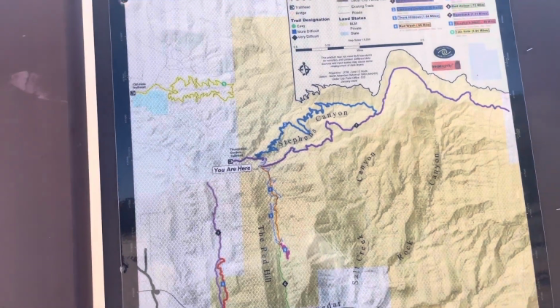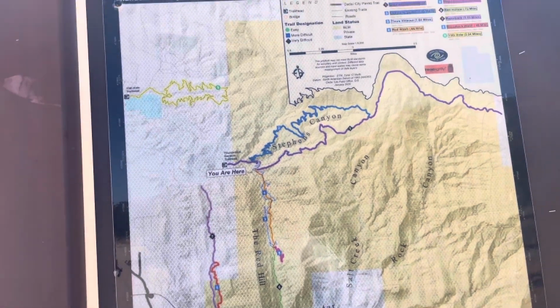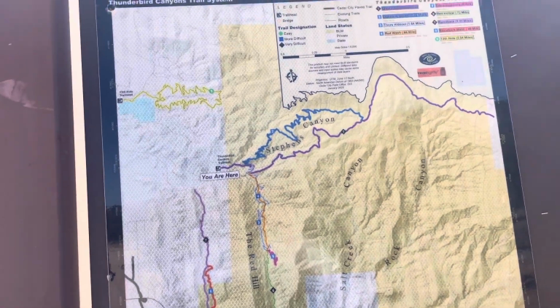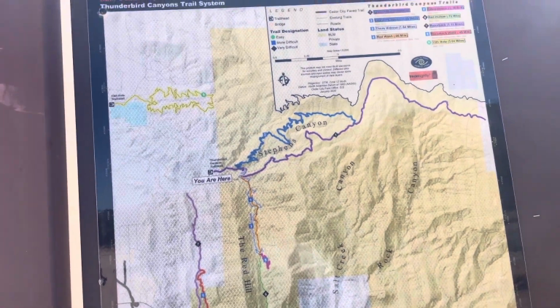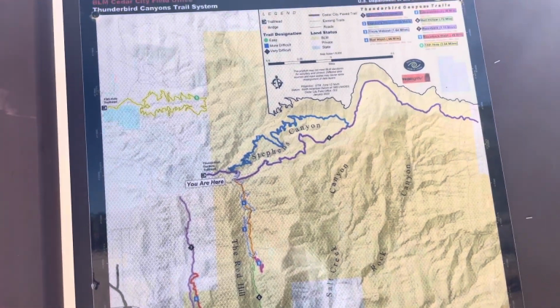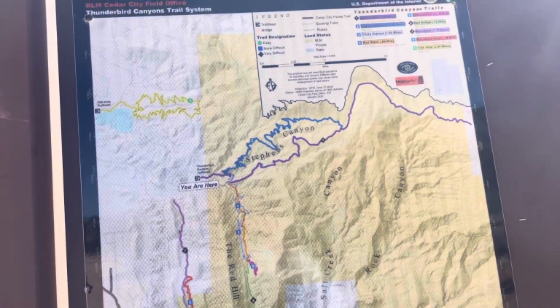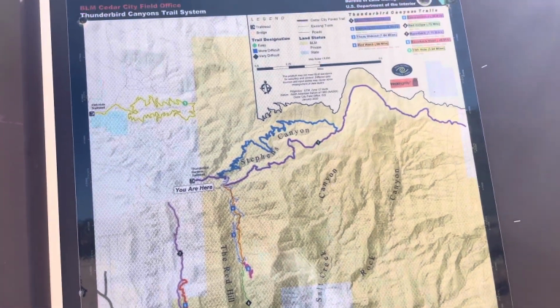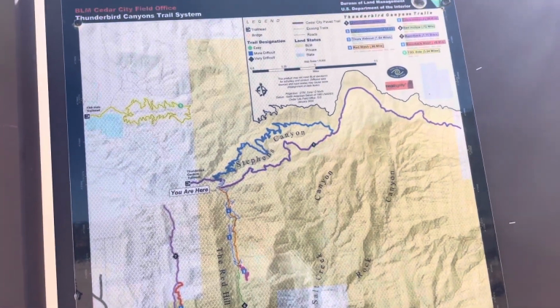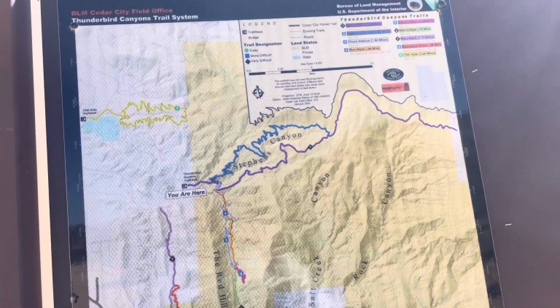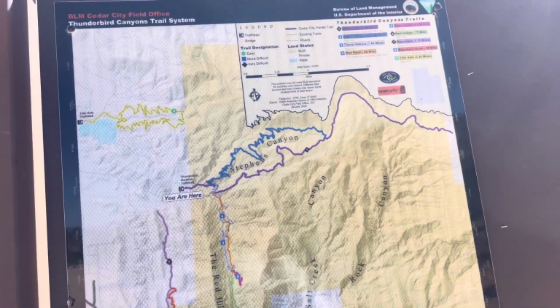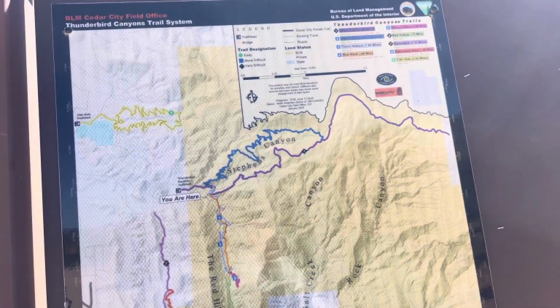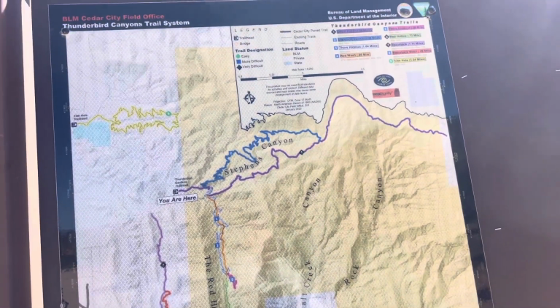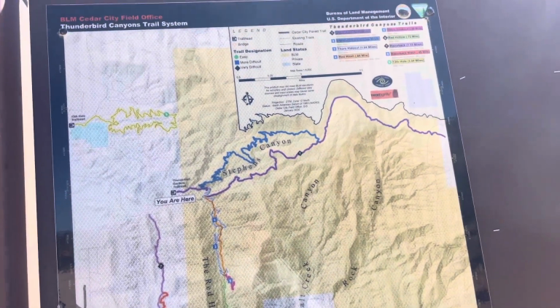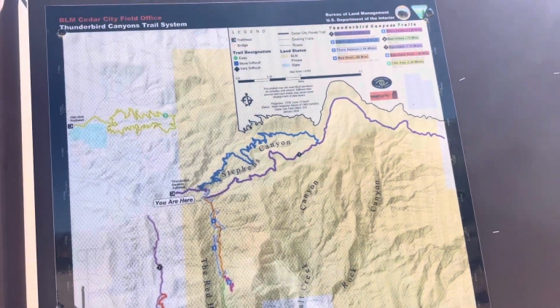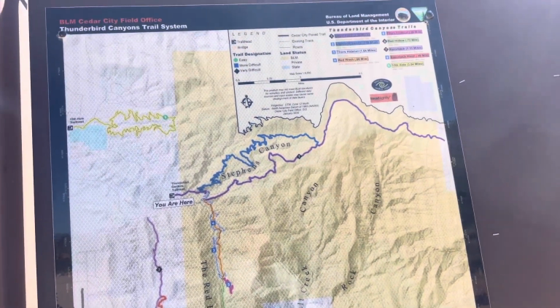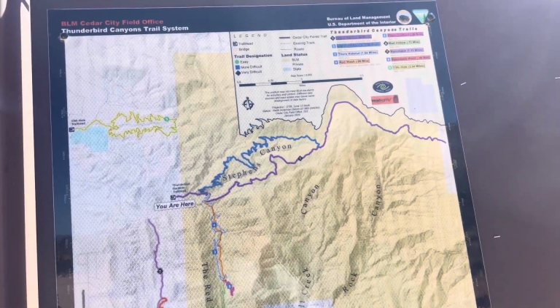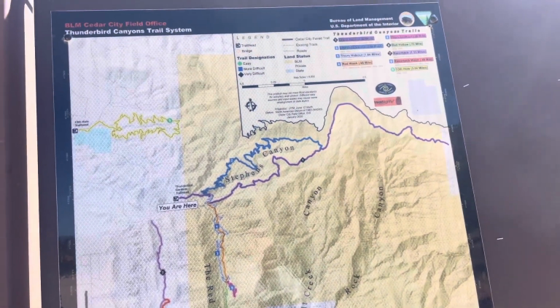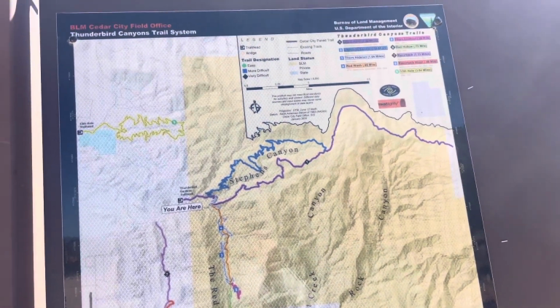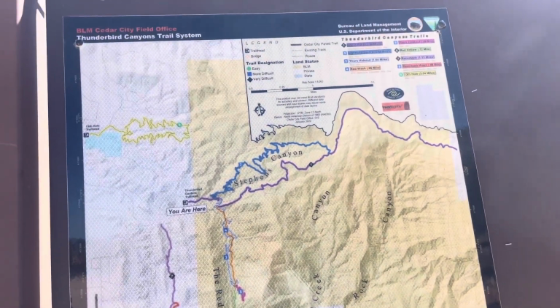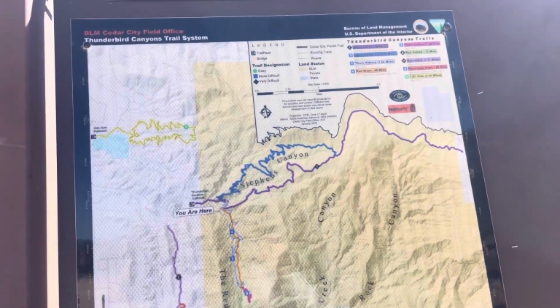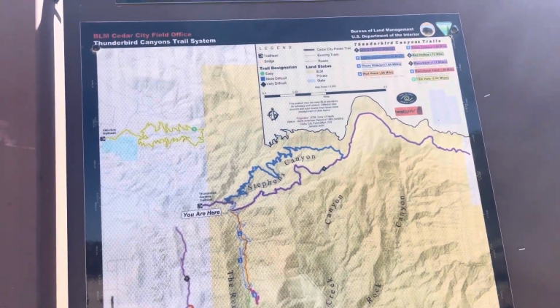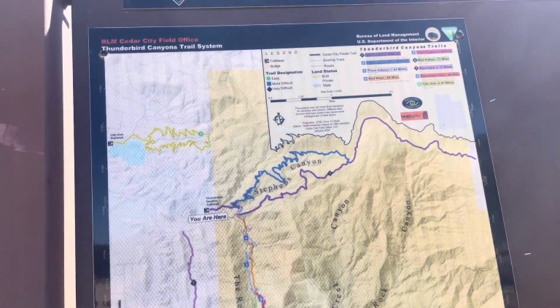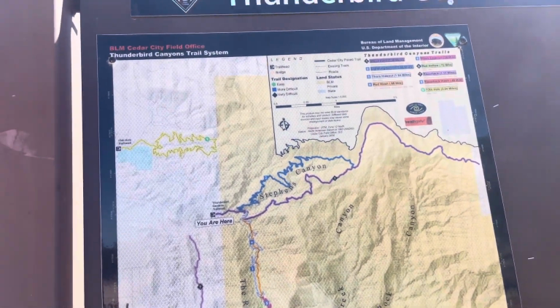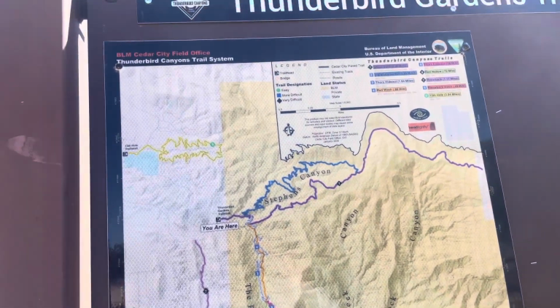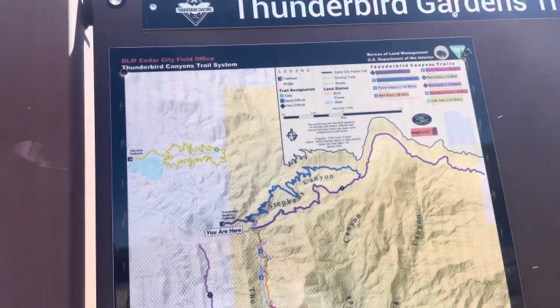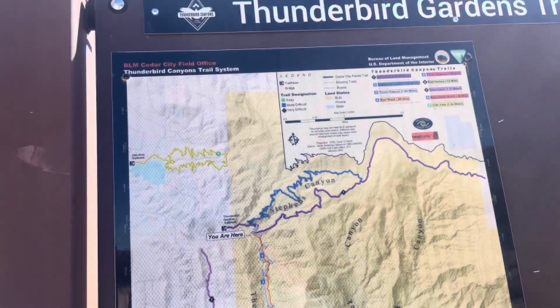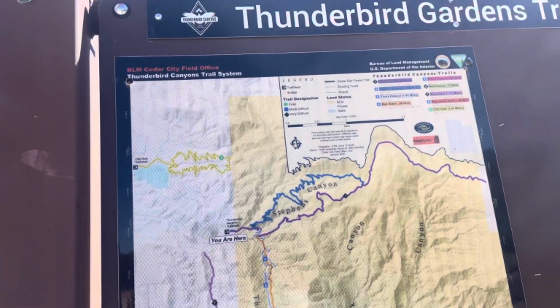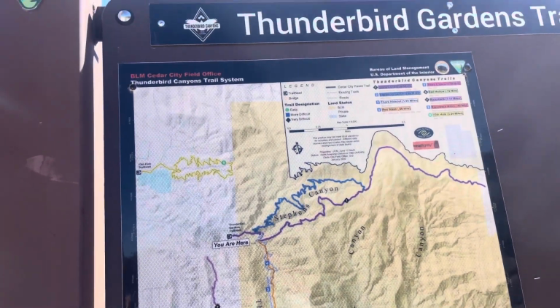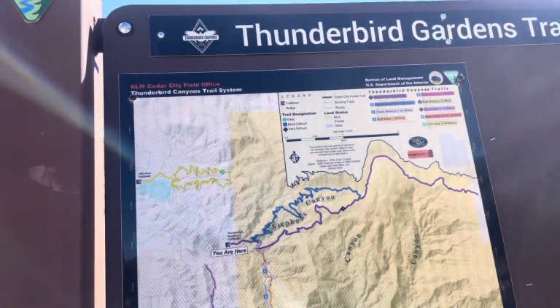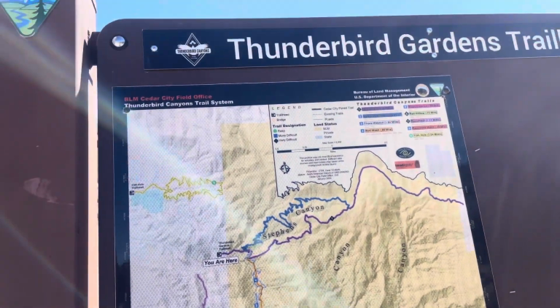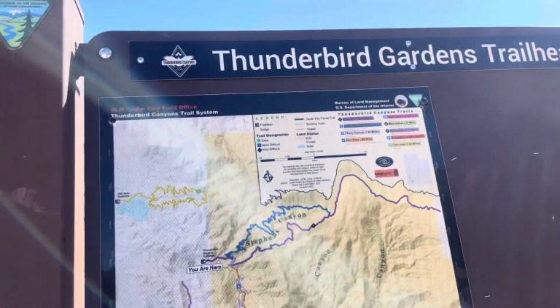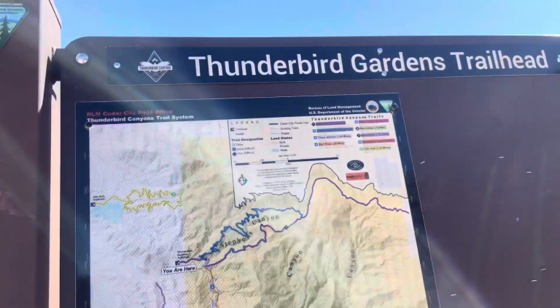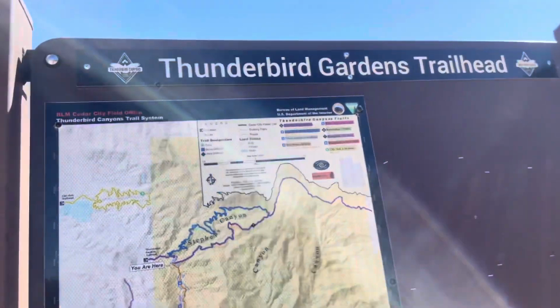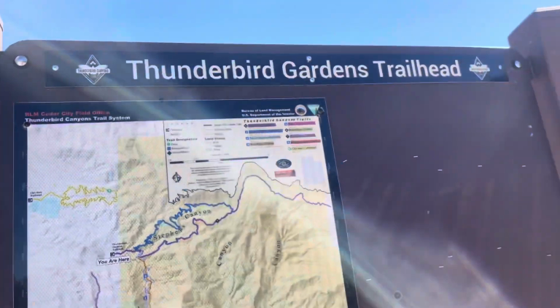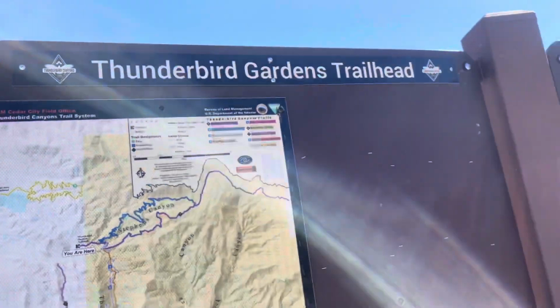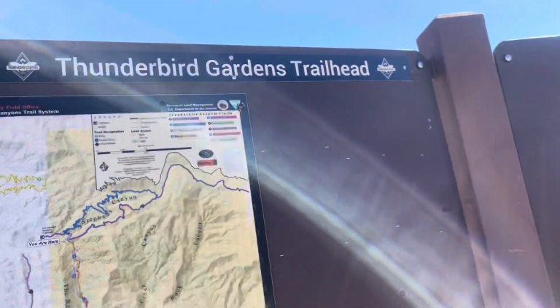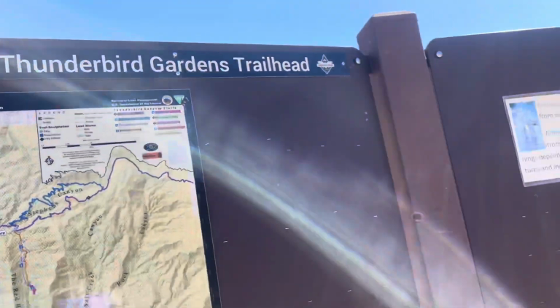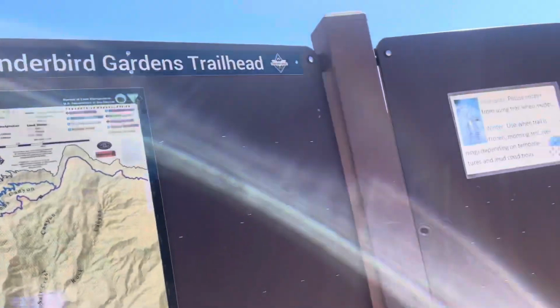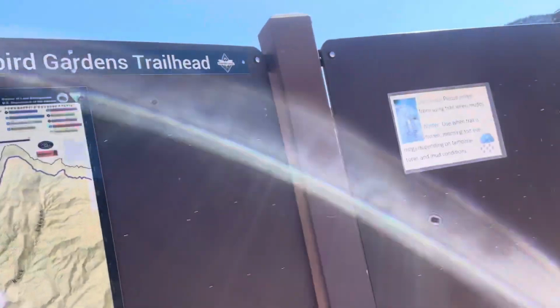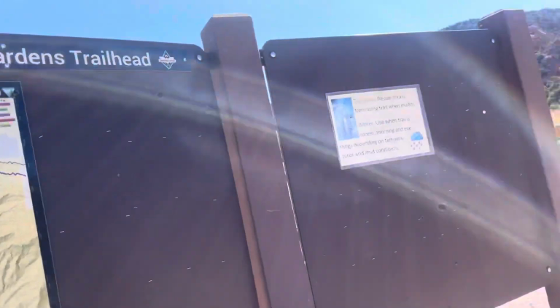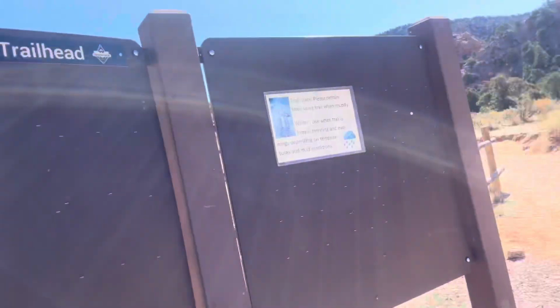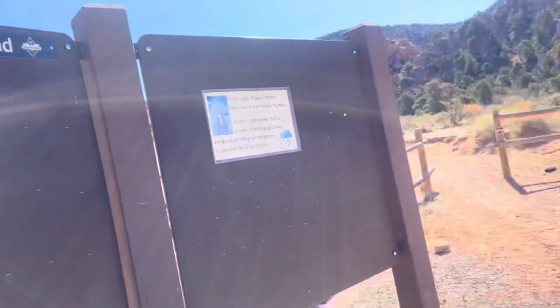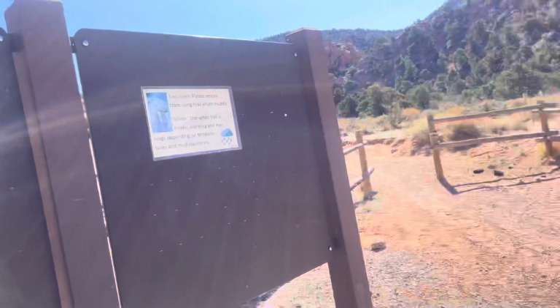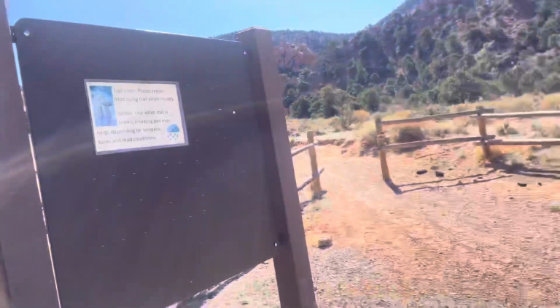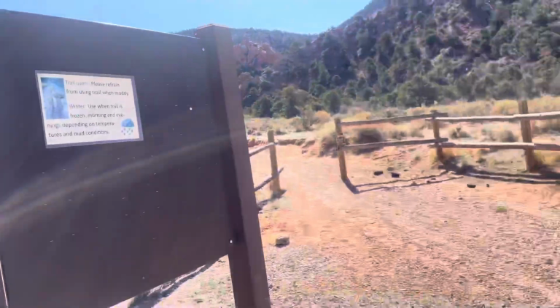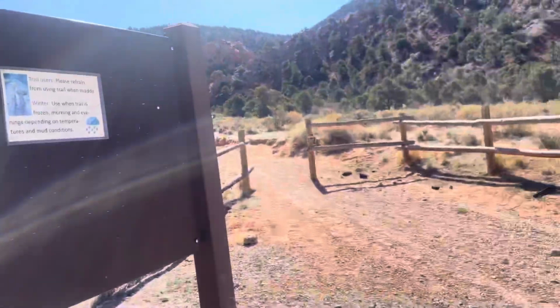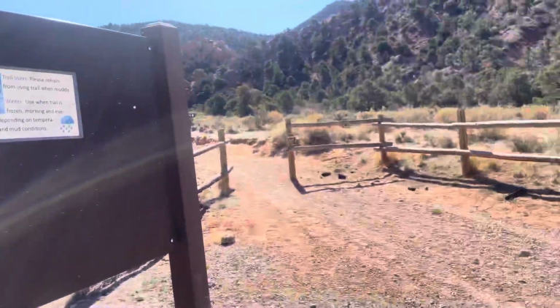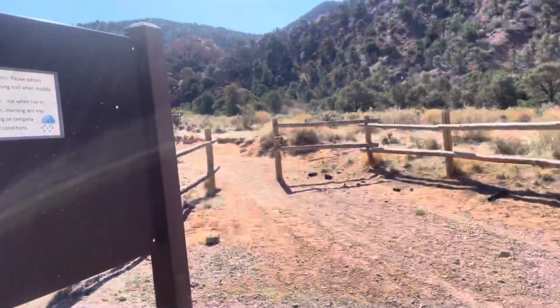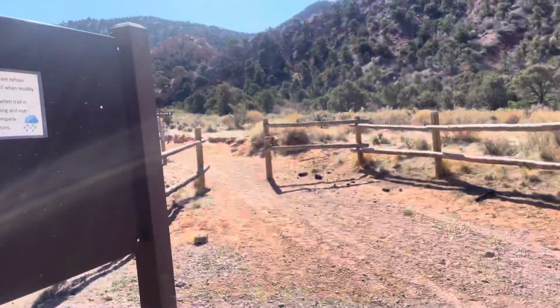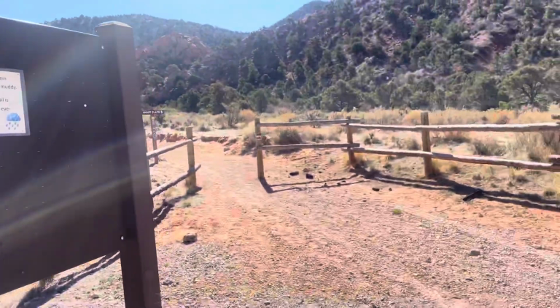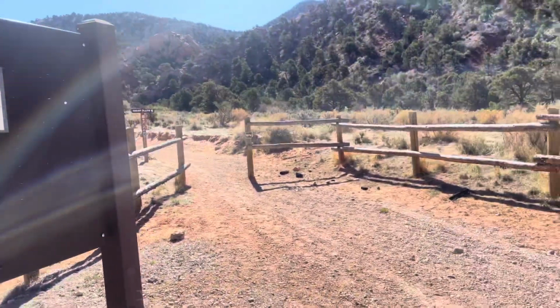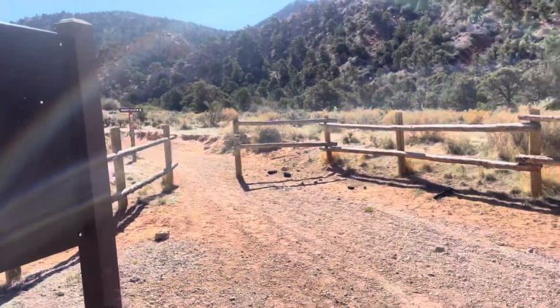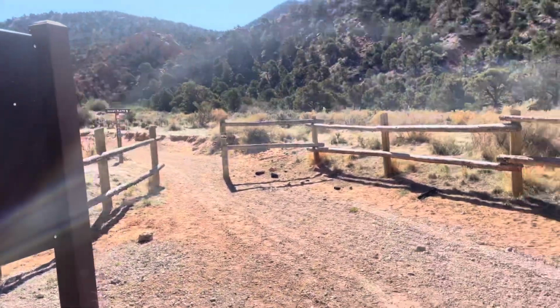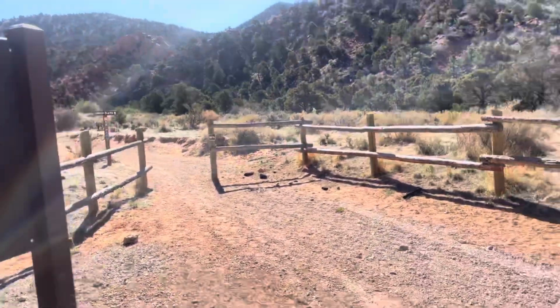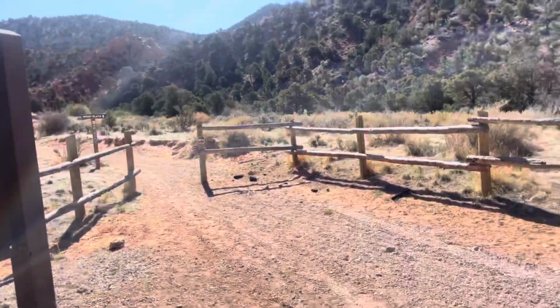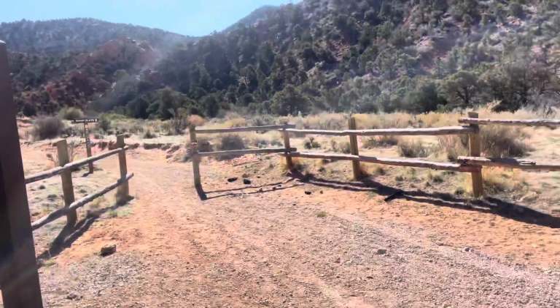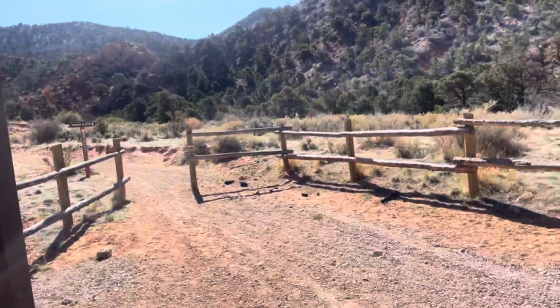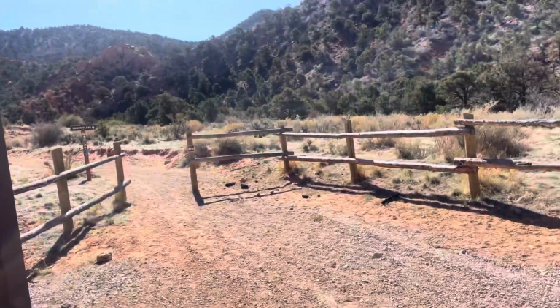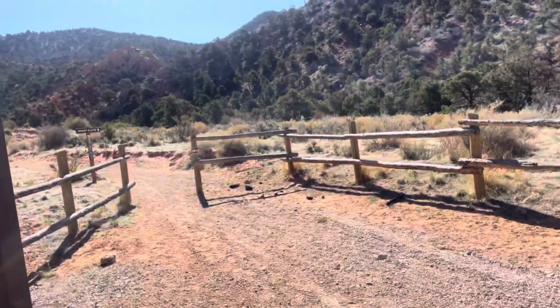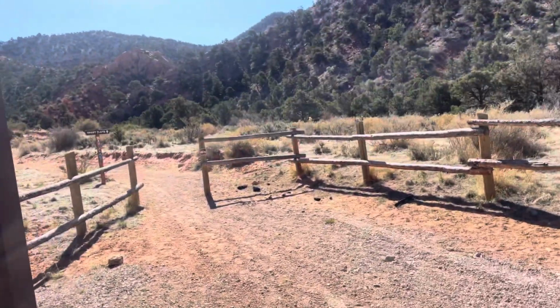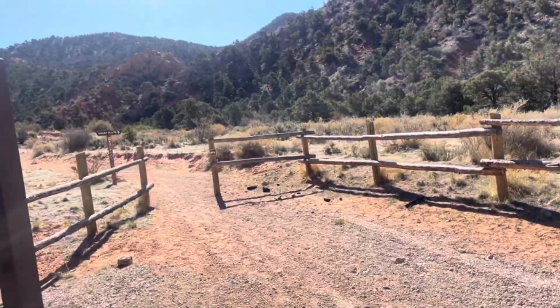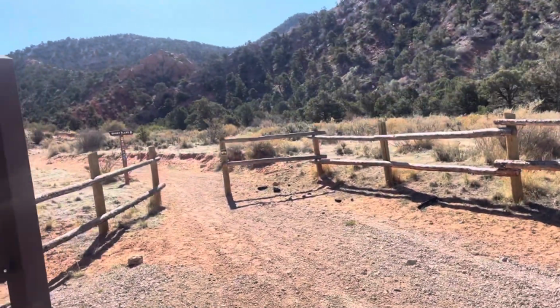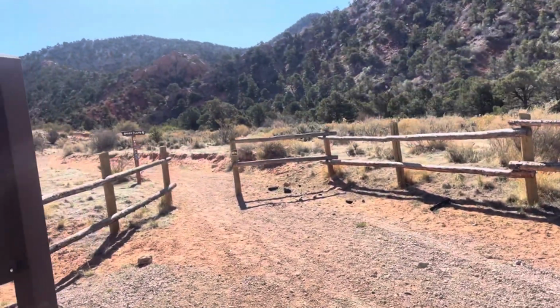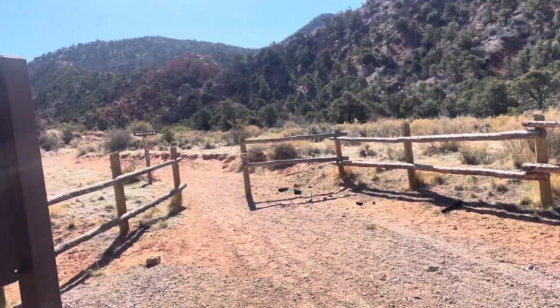That's nuts. That's it — Thunderbird Gardens, Southern Utah.